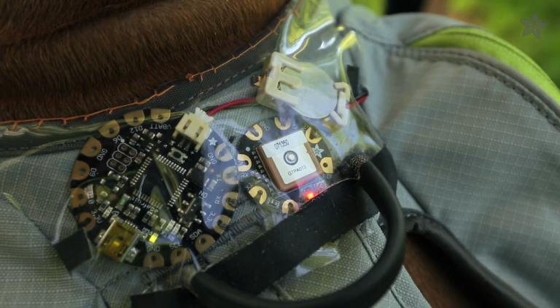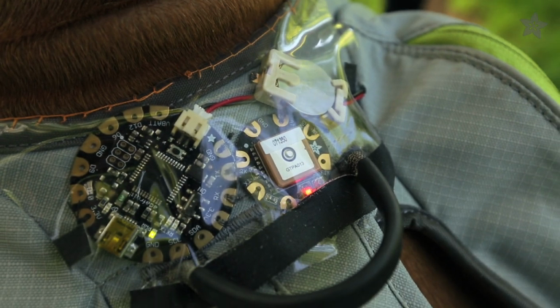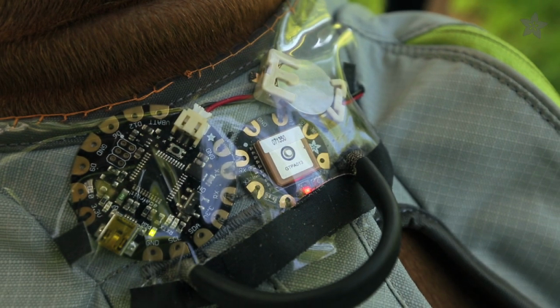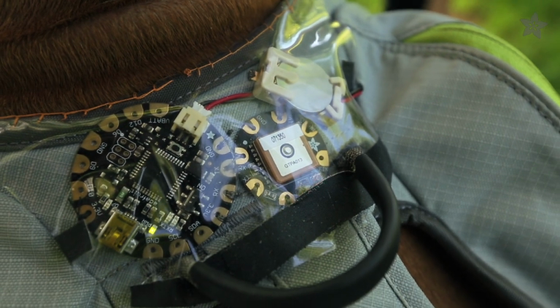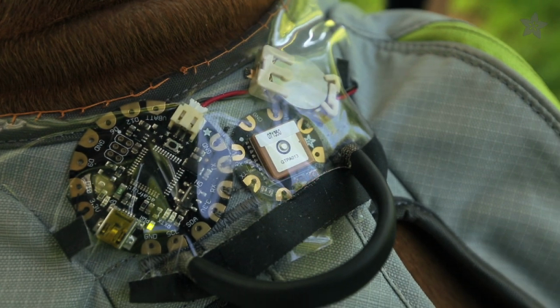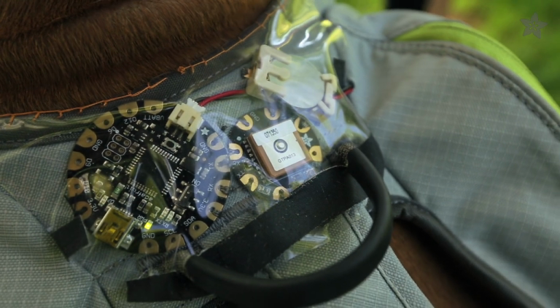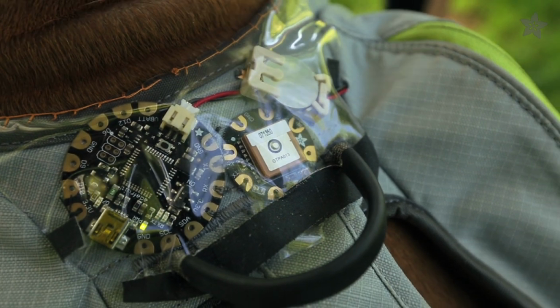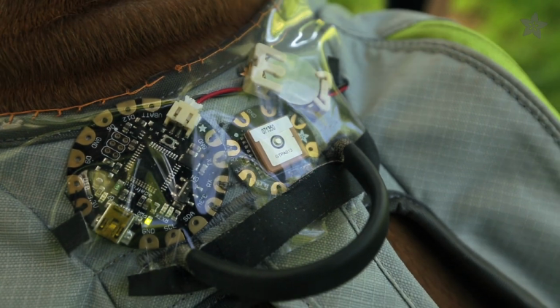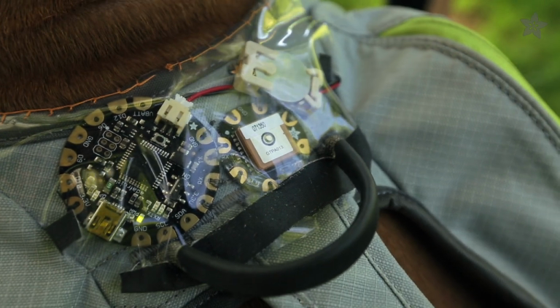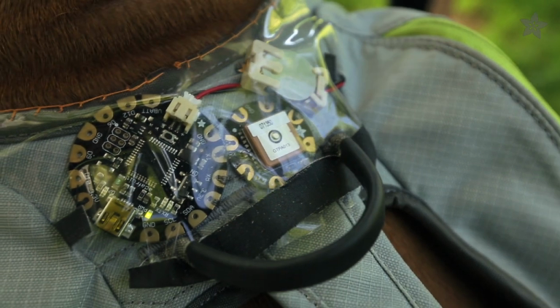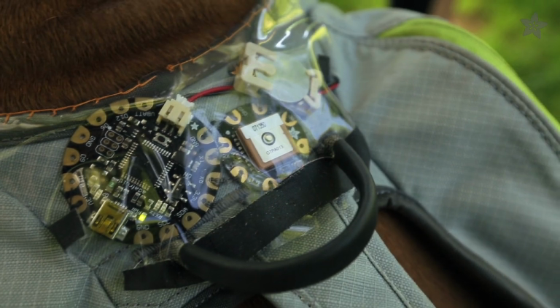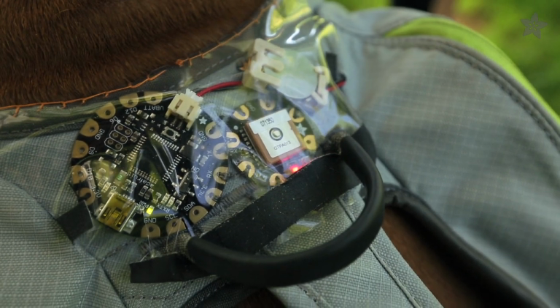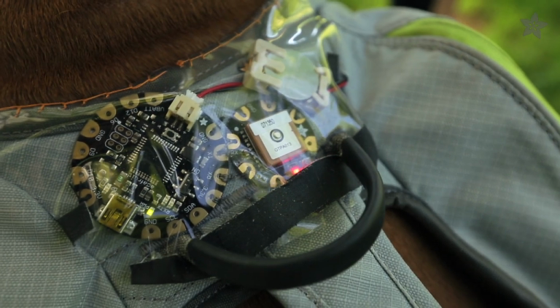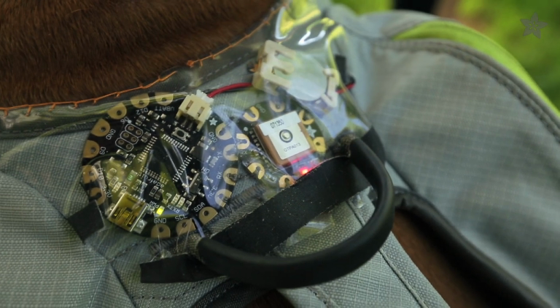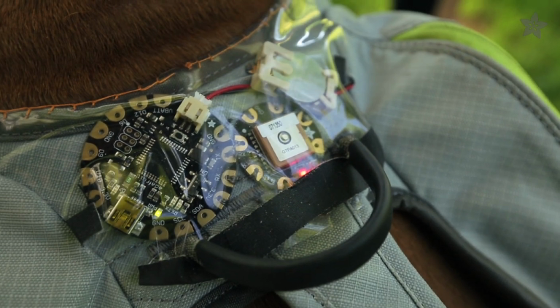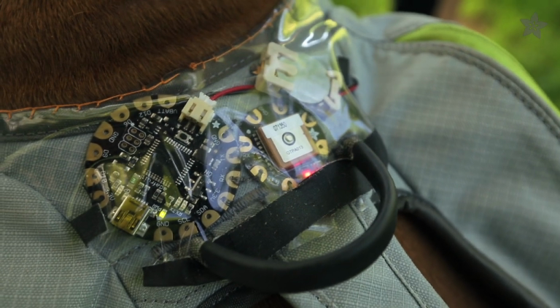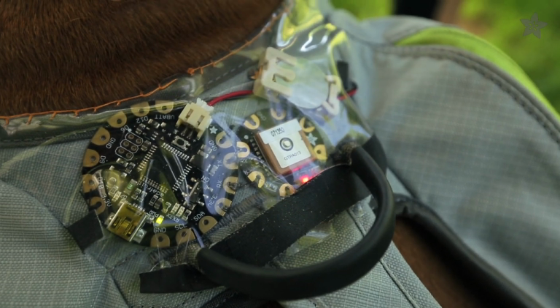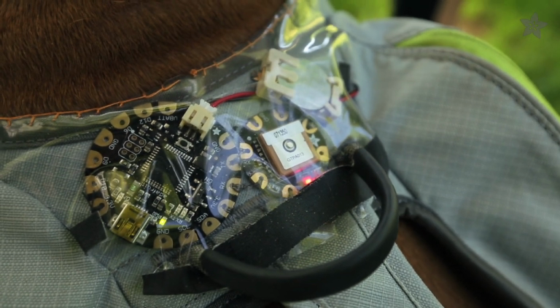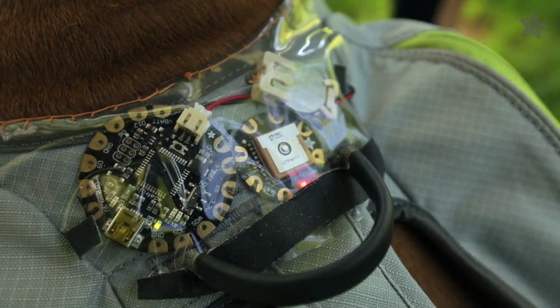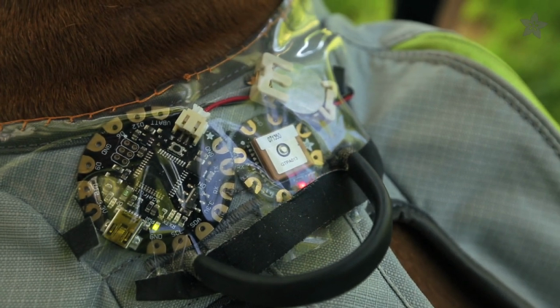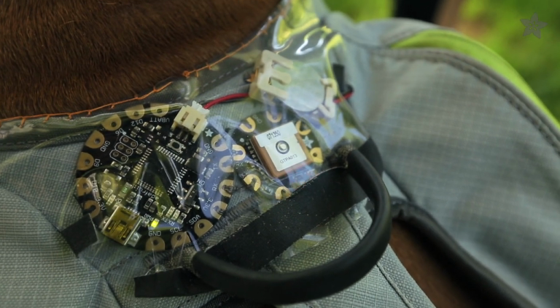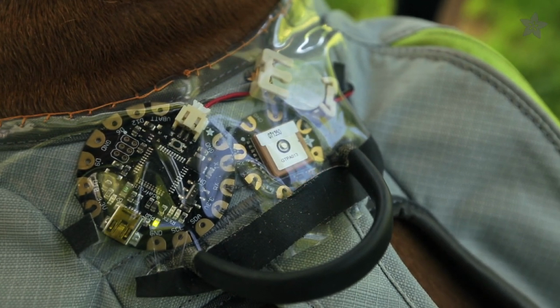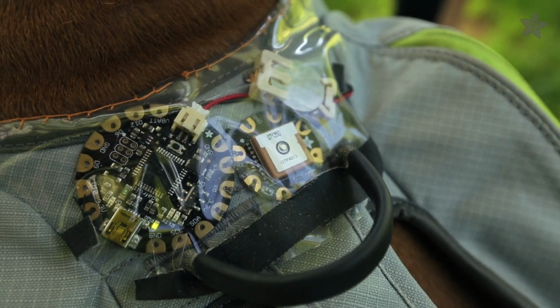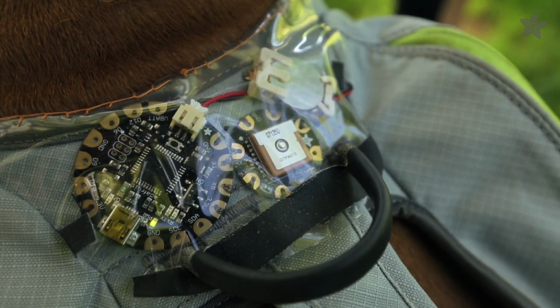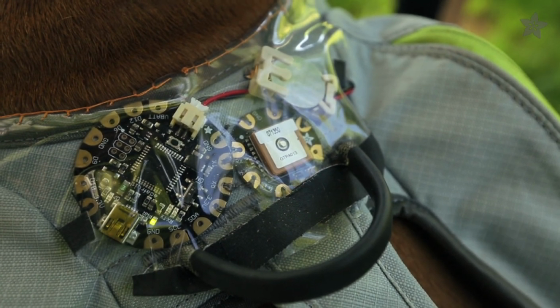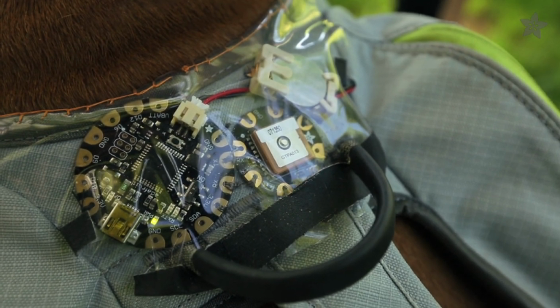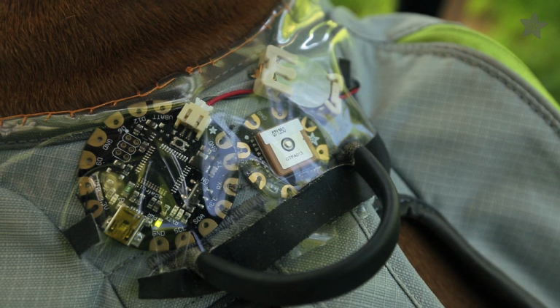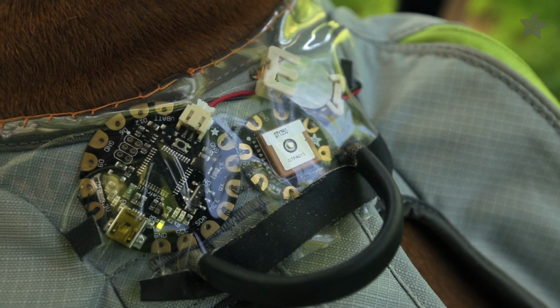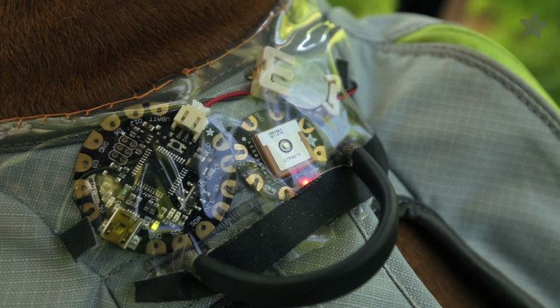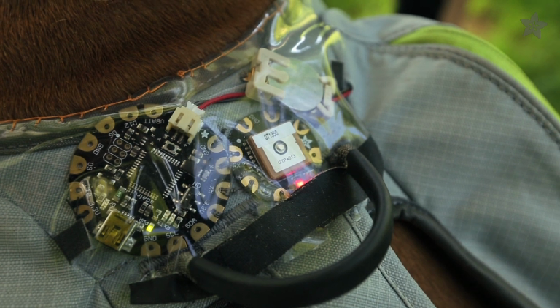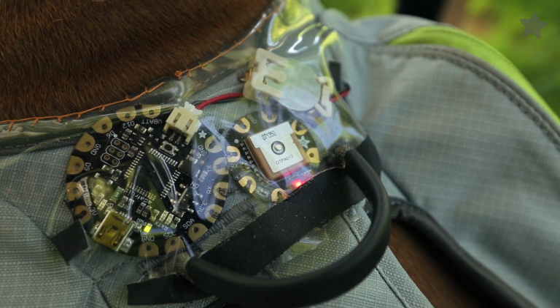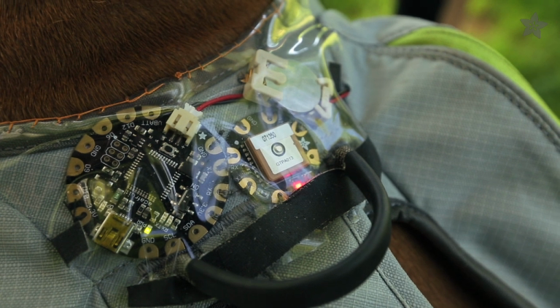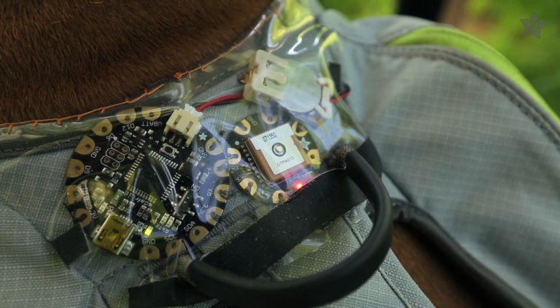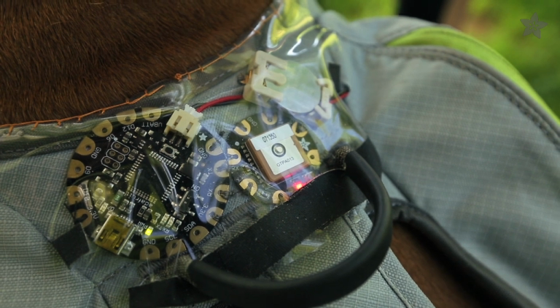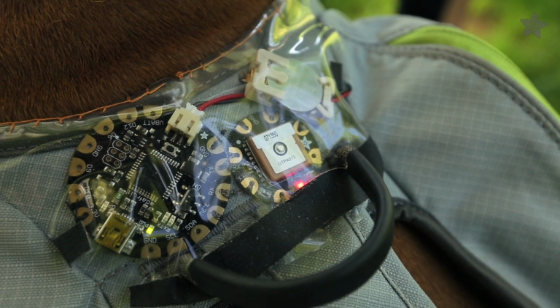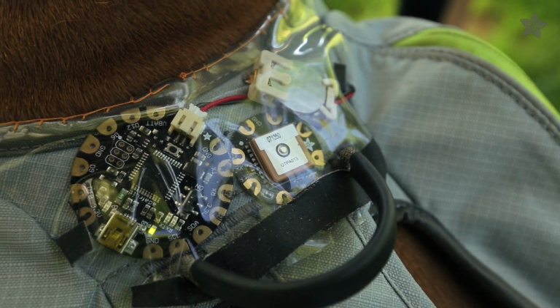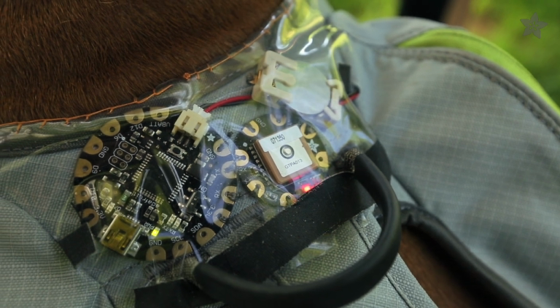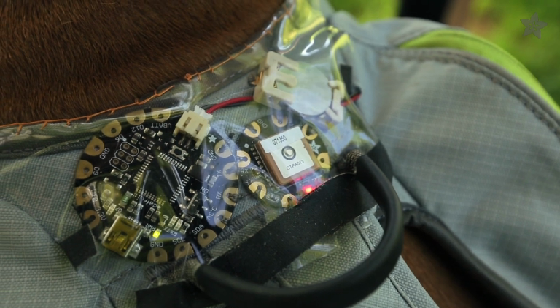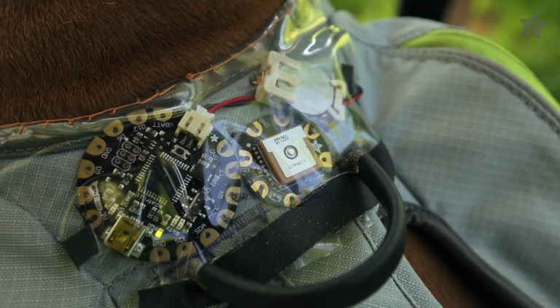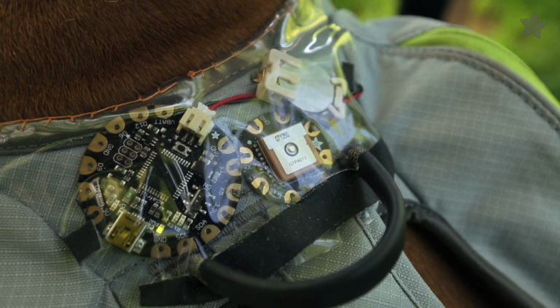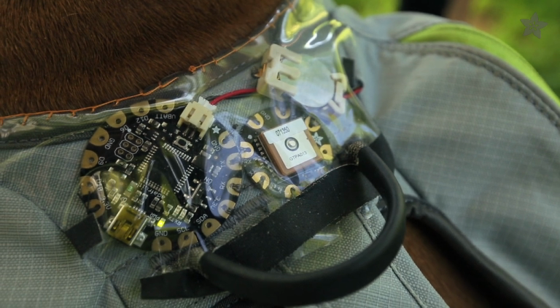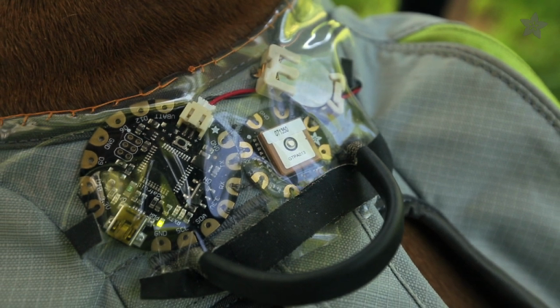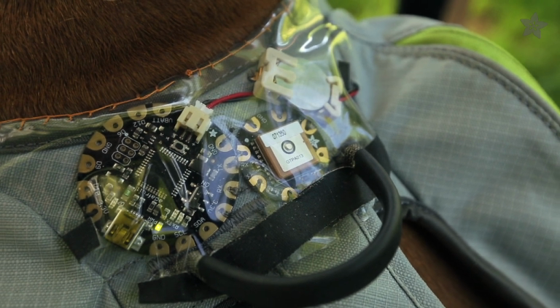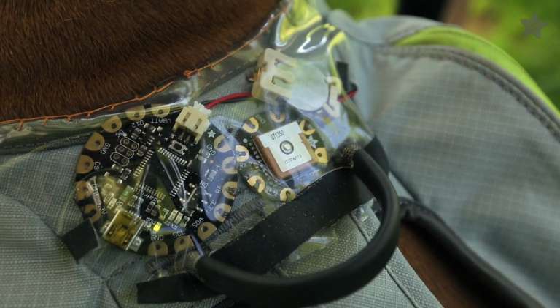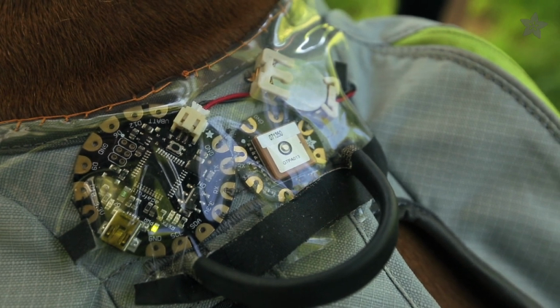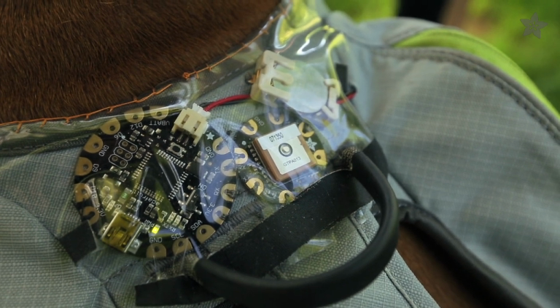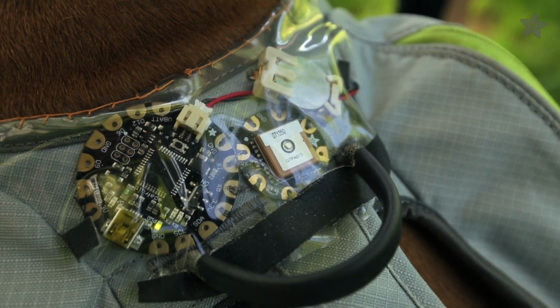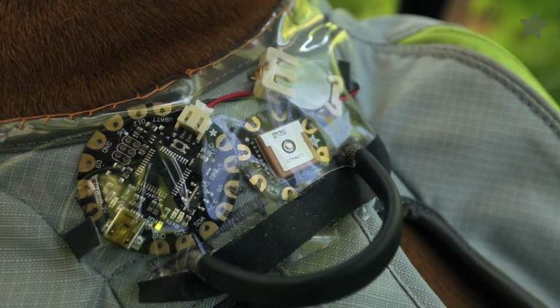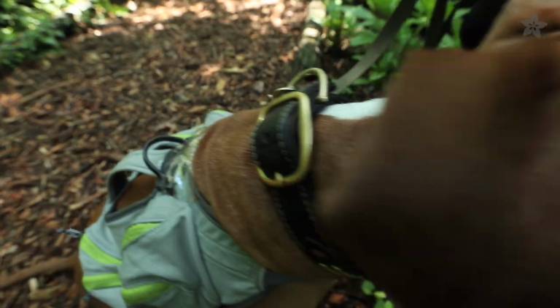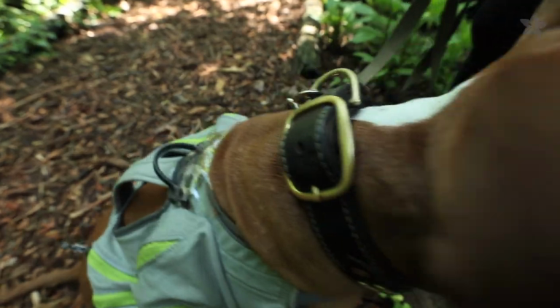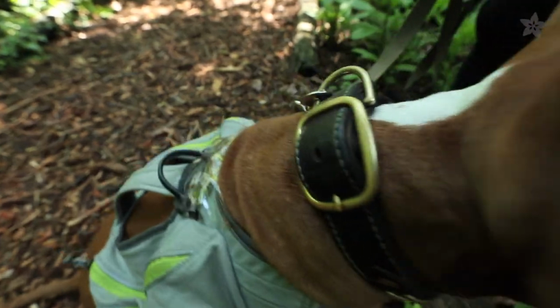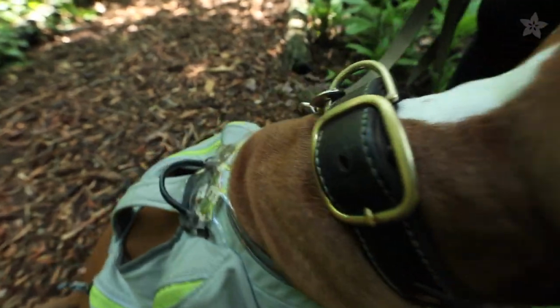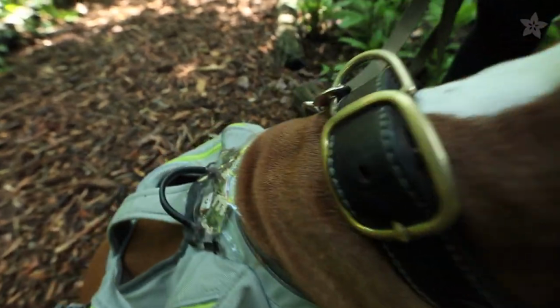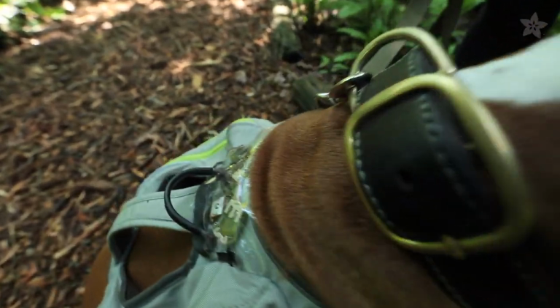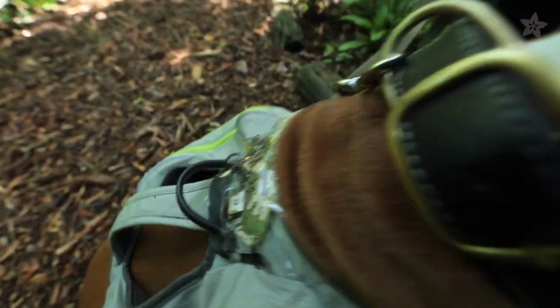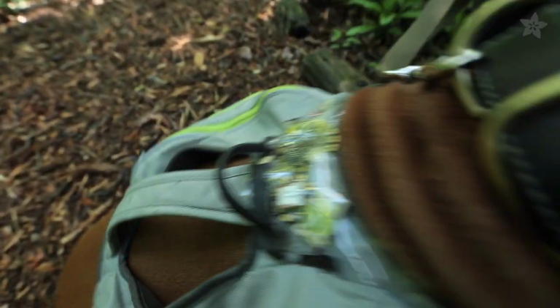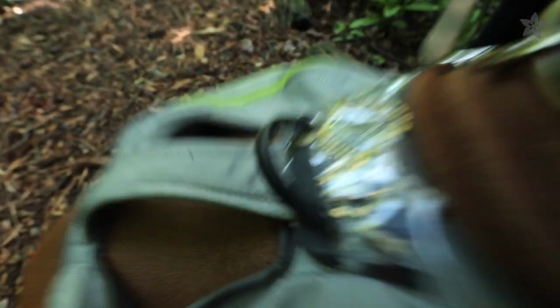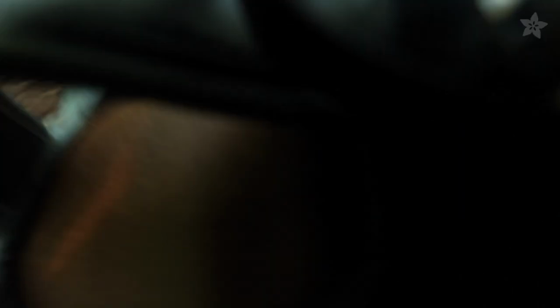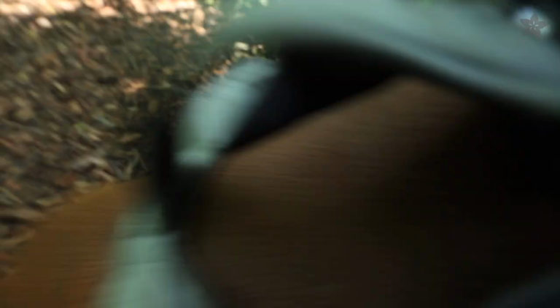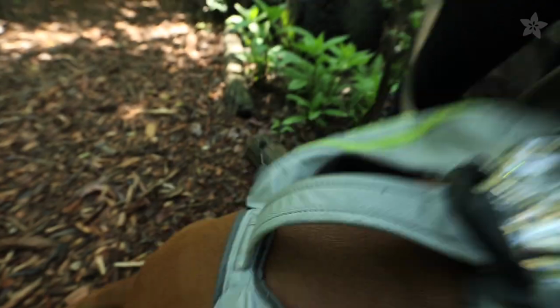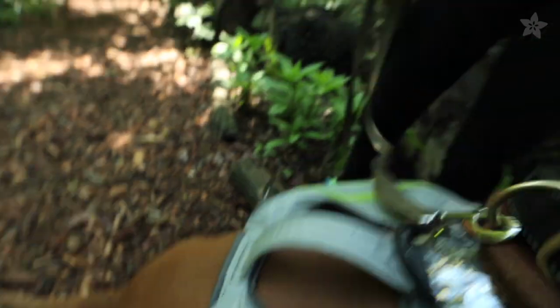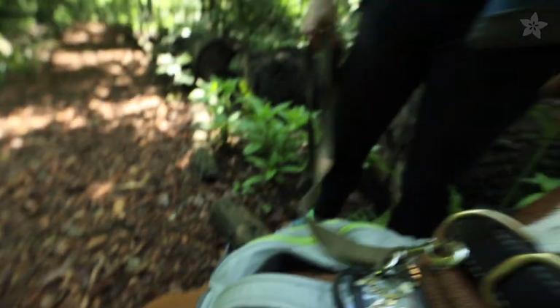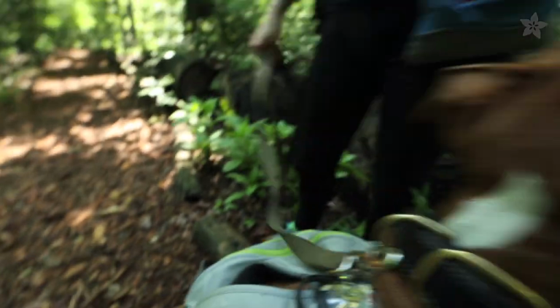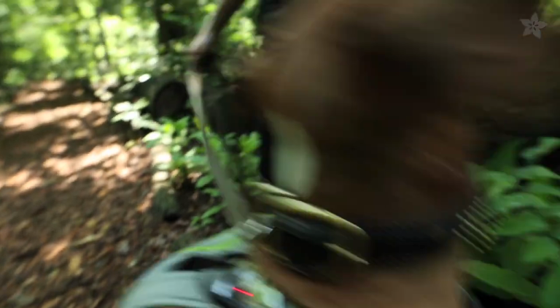When the GPS gets a fix, the LED will stop blinking rapidly and will use Flora's onboard indicator LED to tell us the logging program is running.